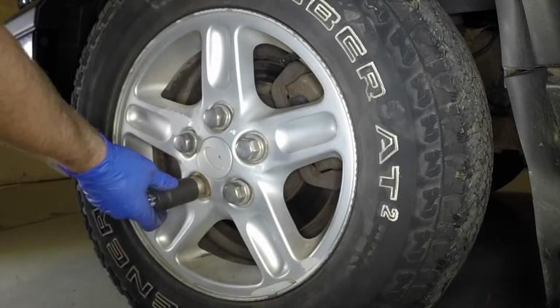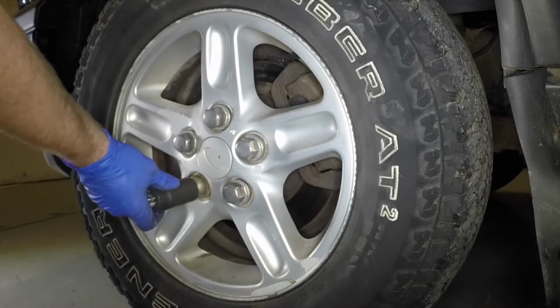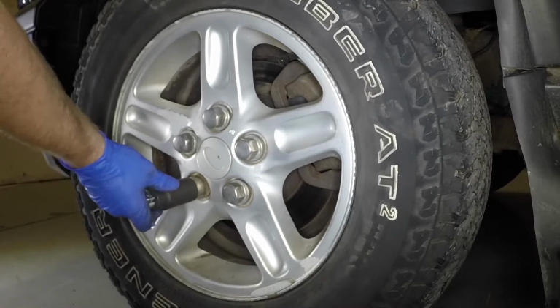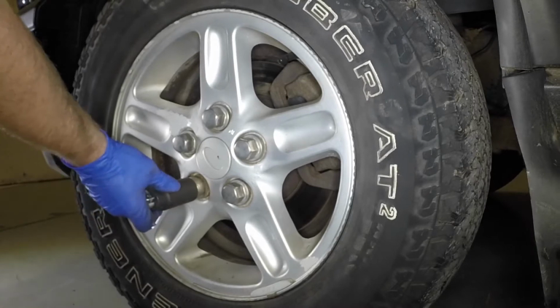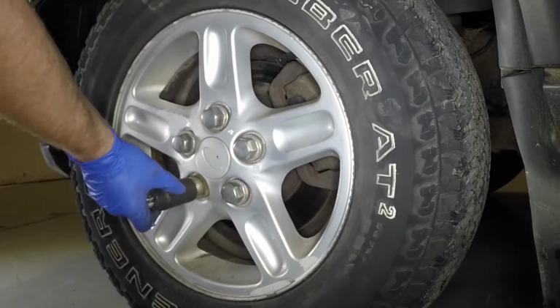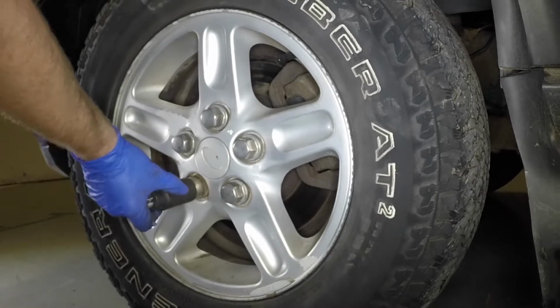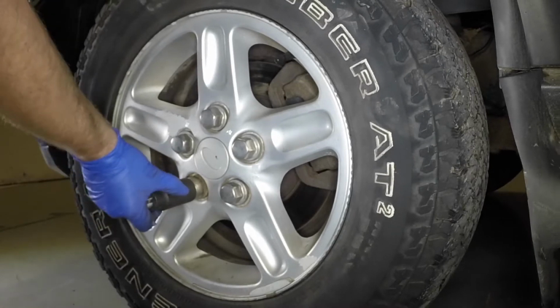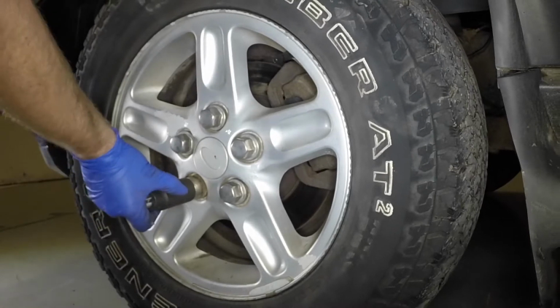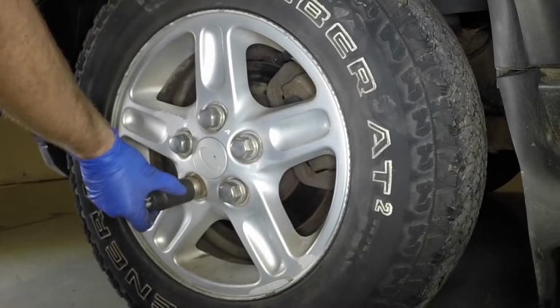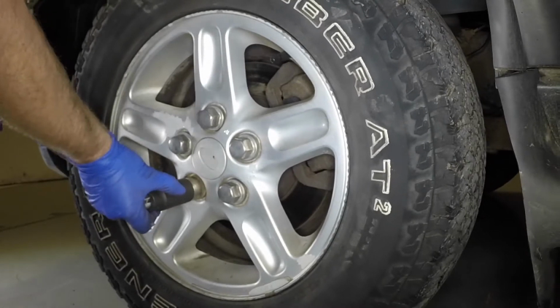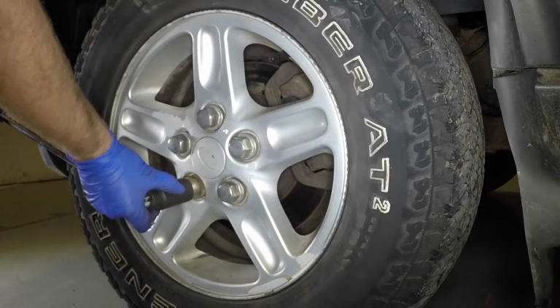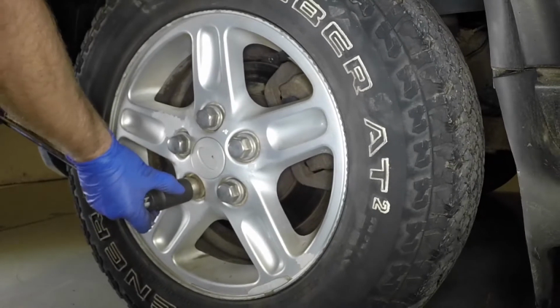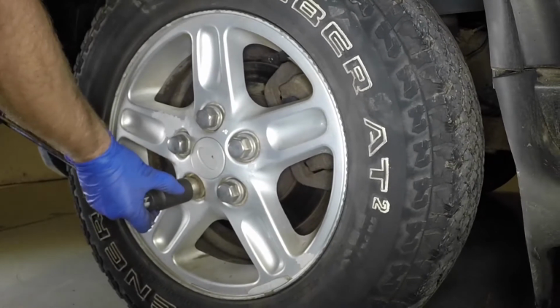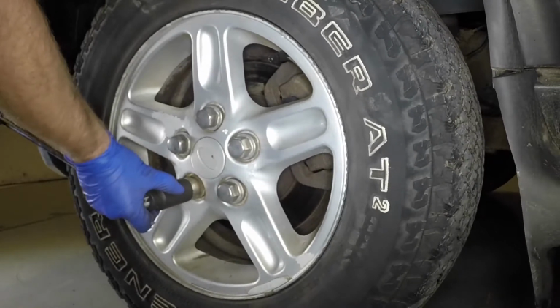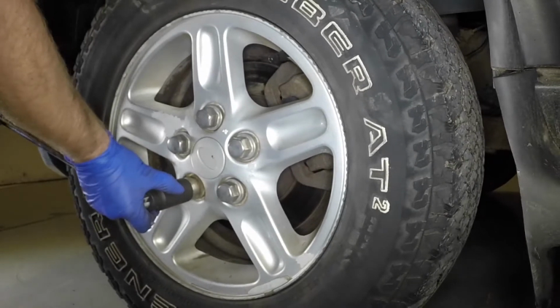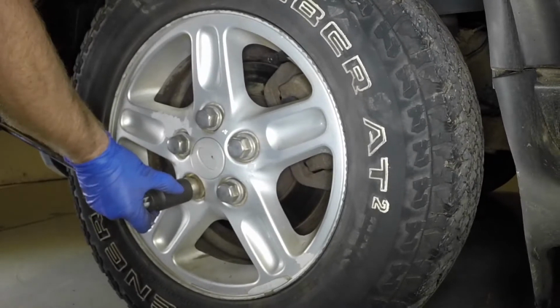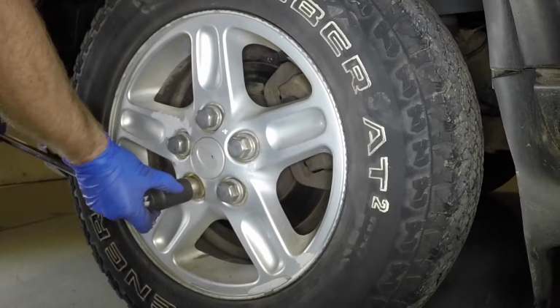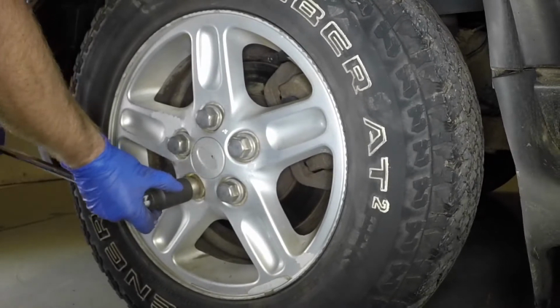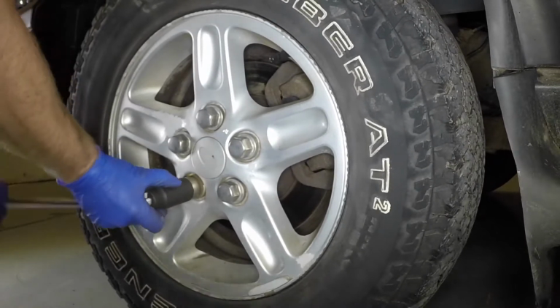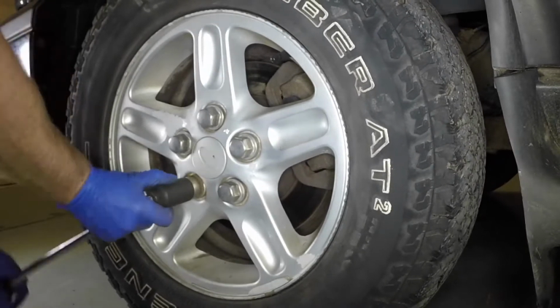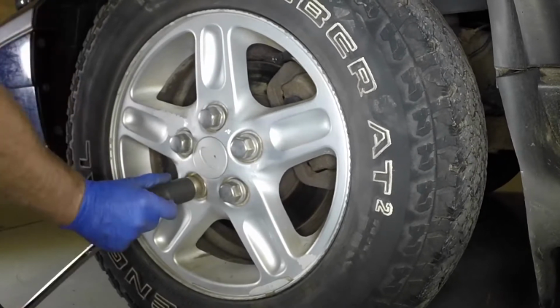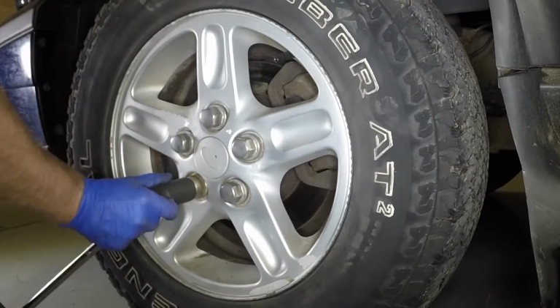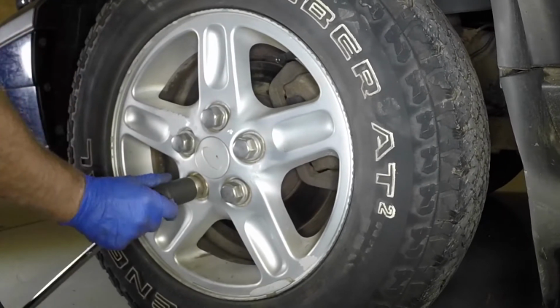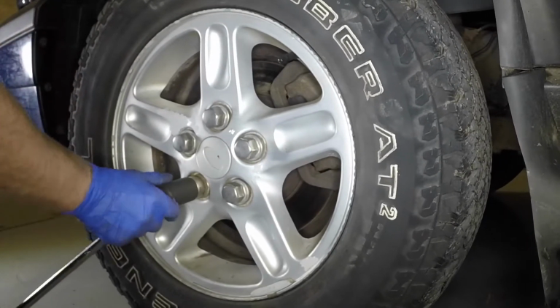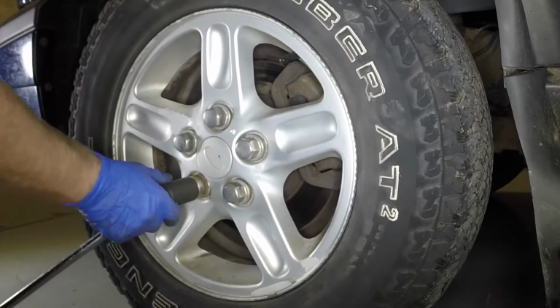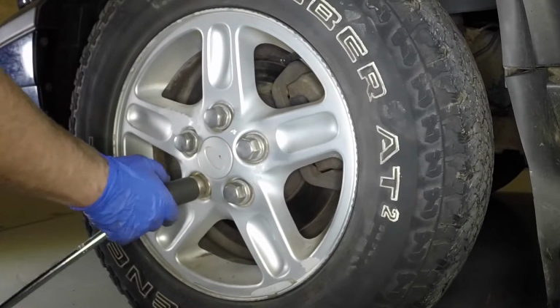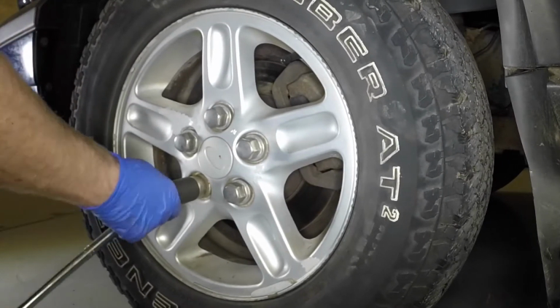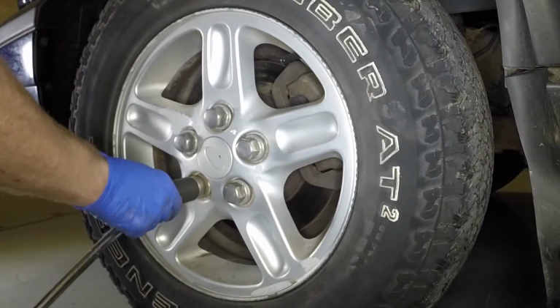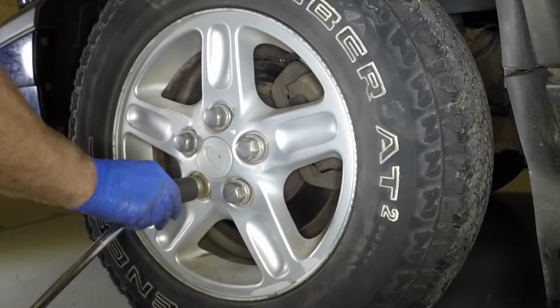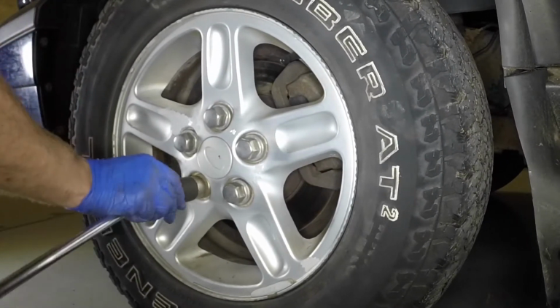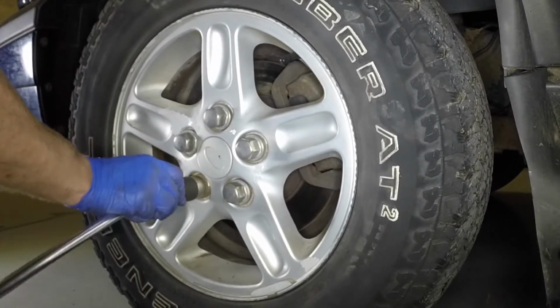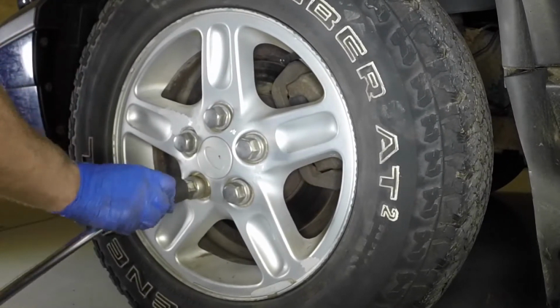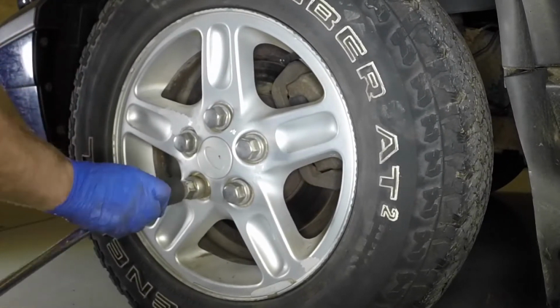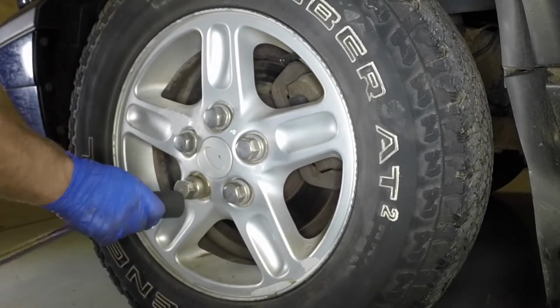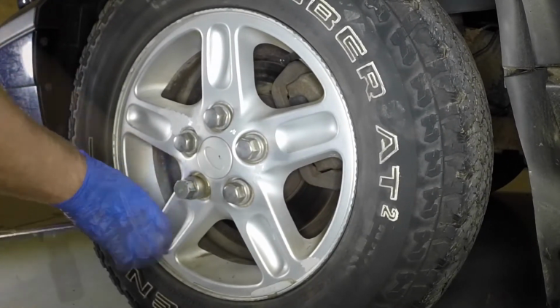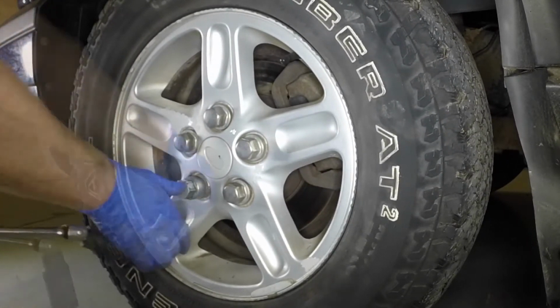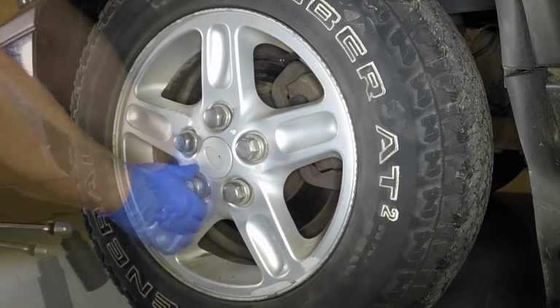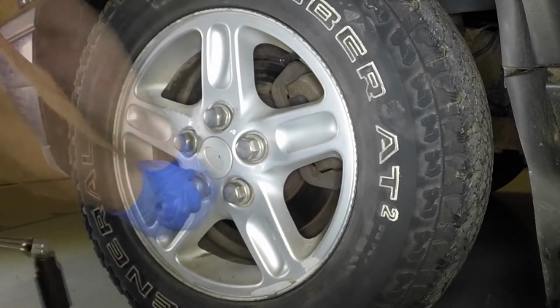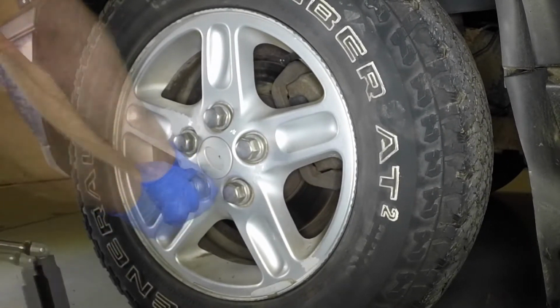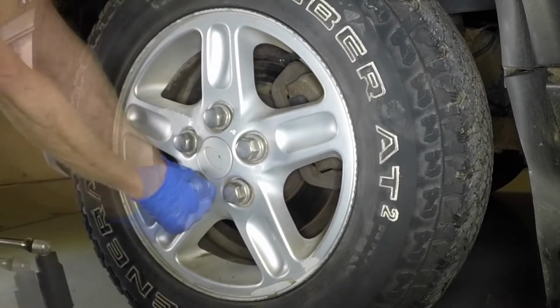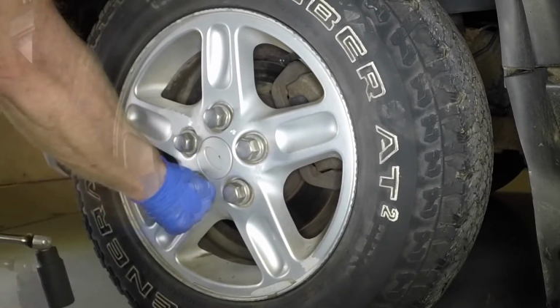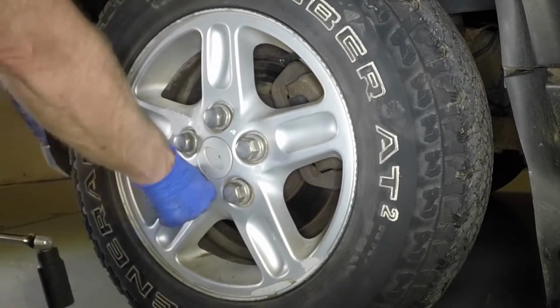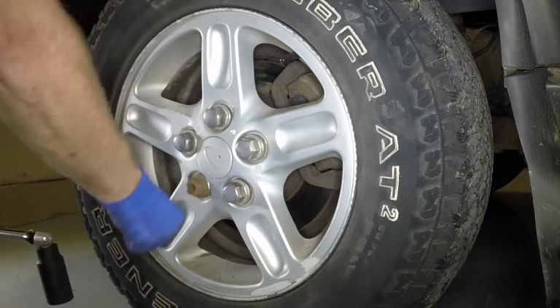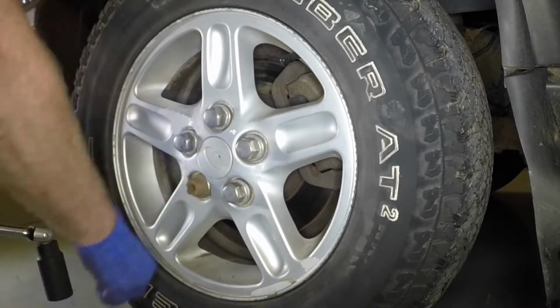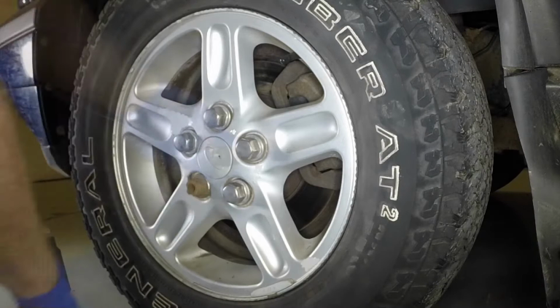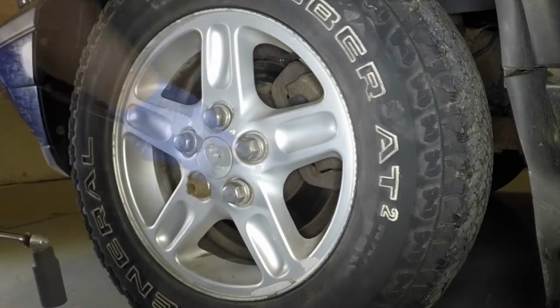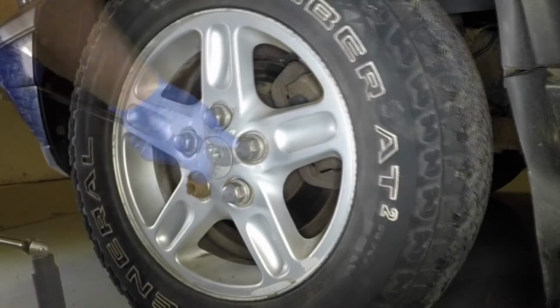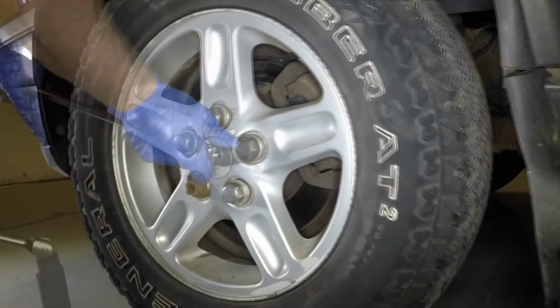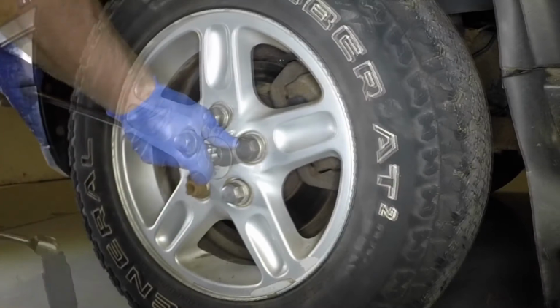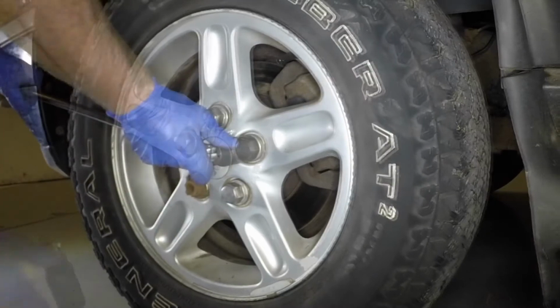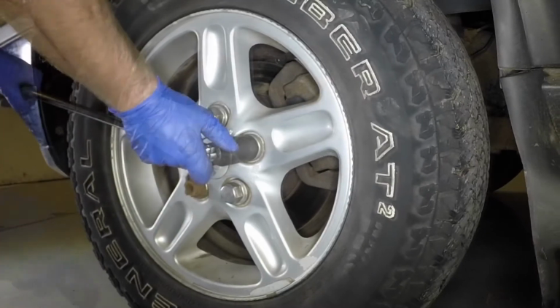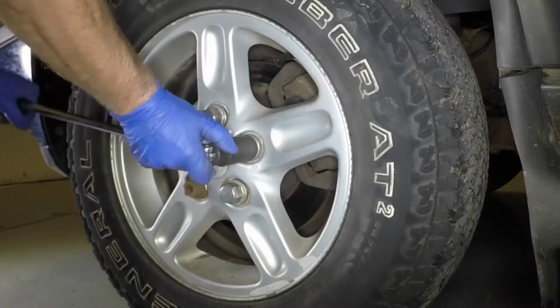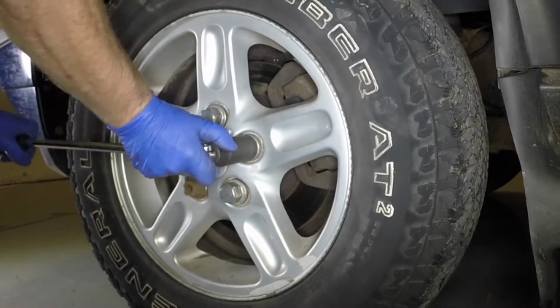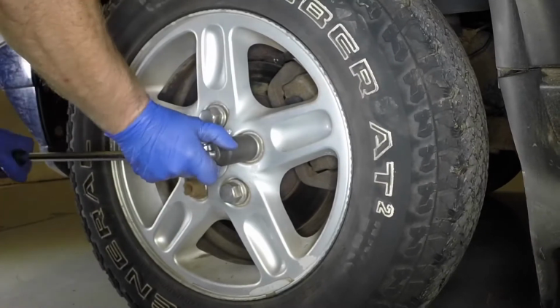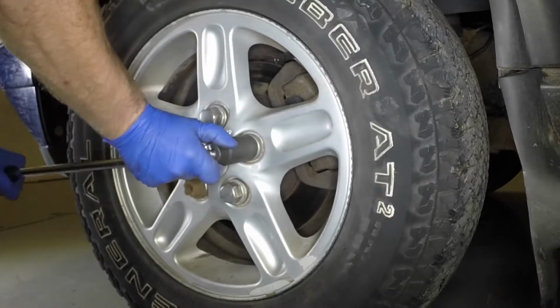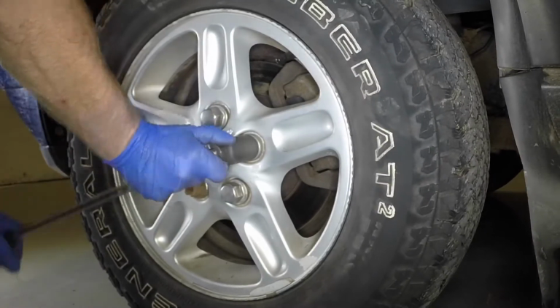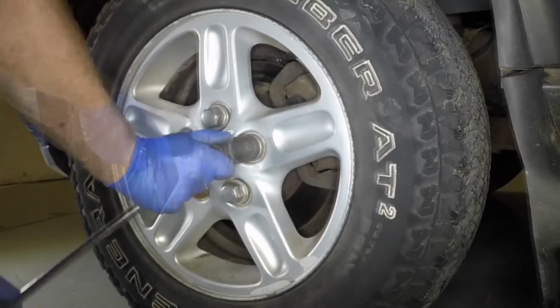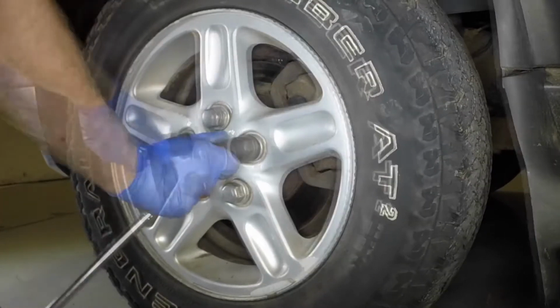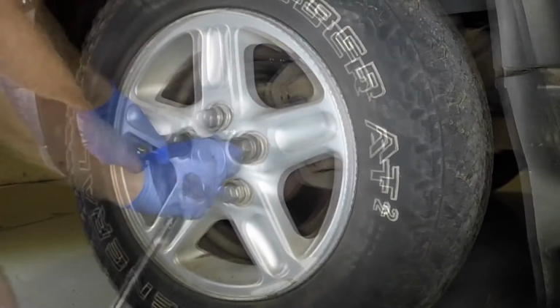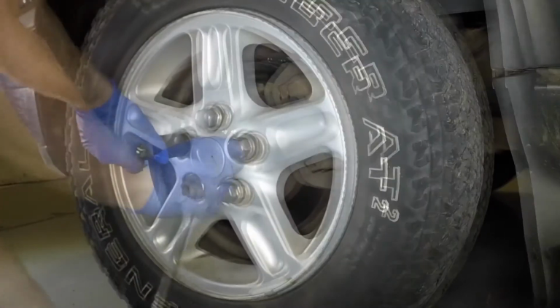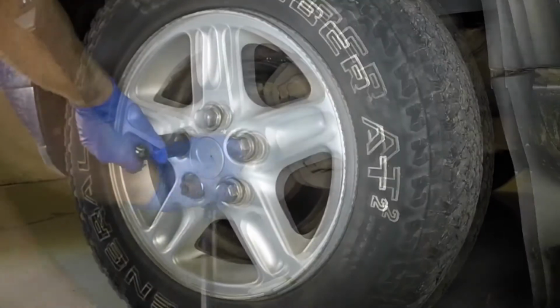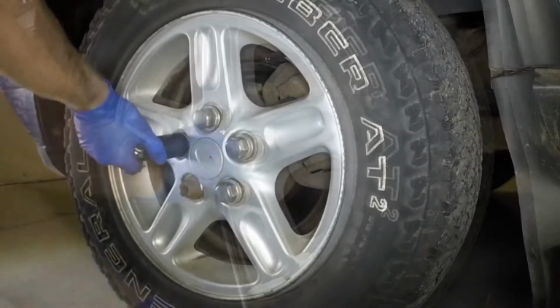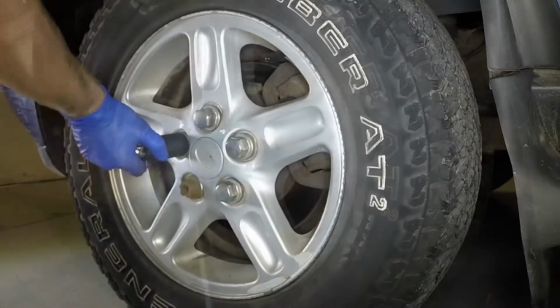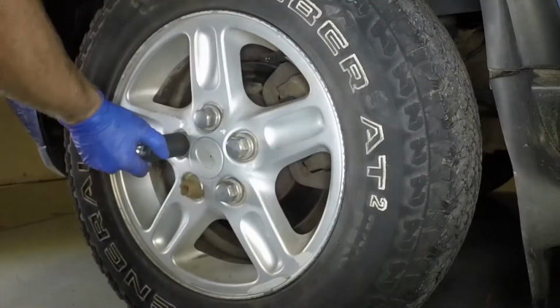Using the anti-theft wheel nut adapter where necessary, slacken each of the wheel nuts half a turn.